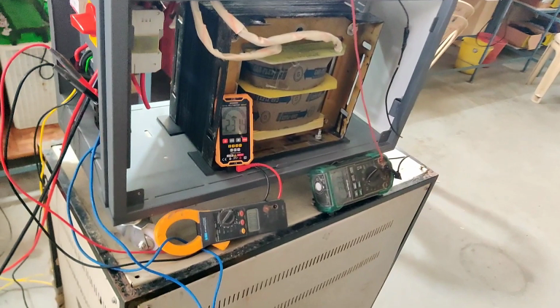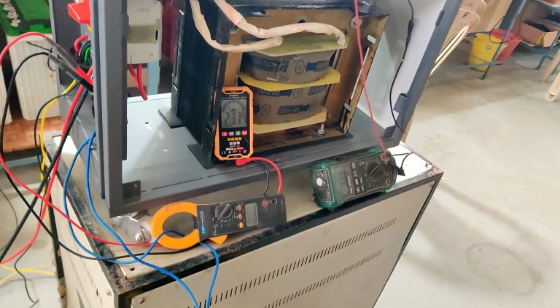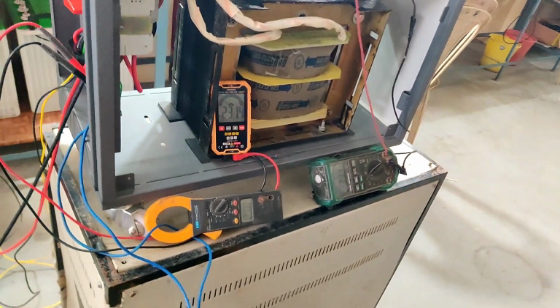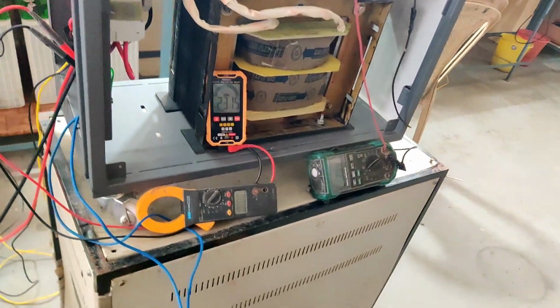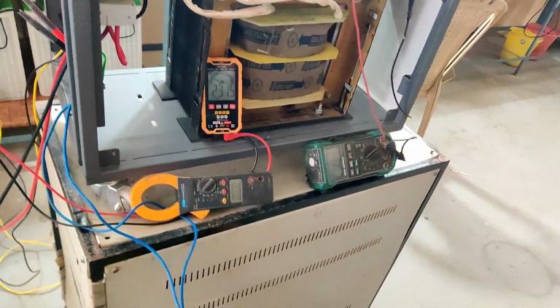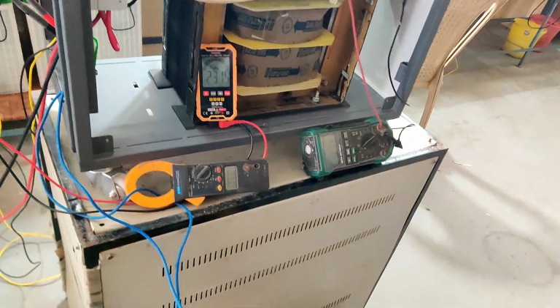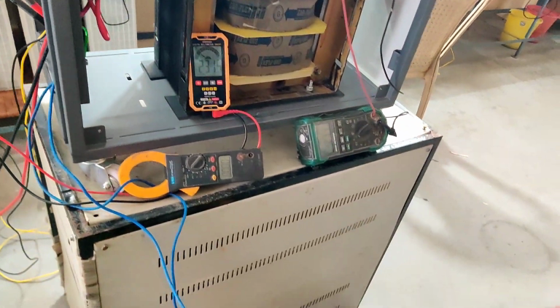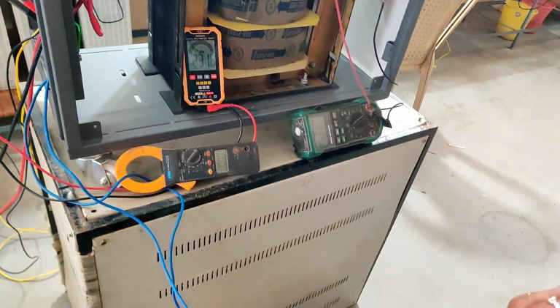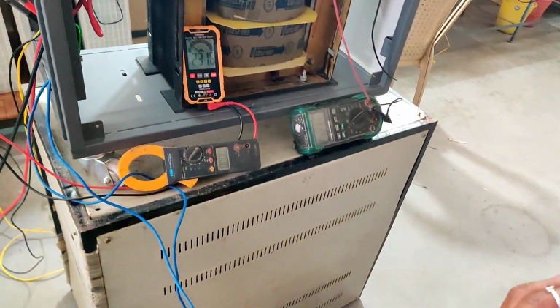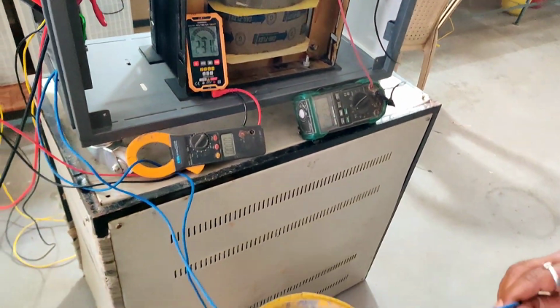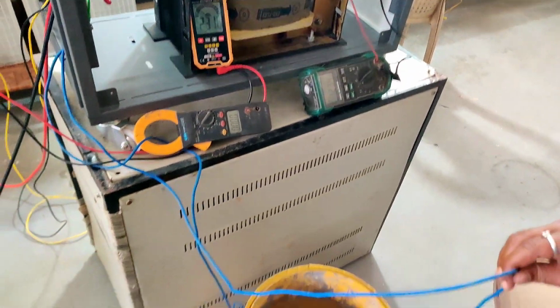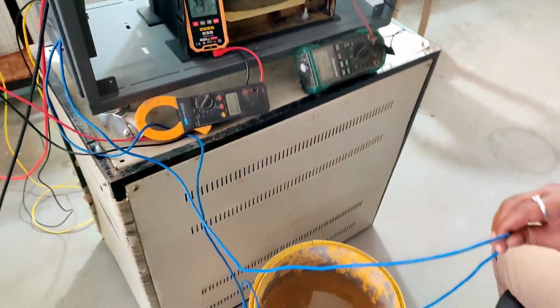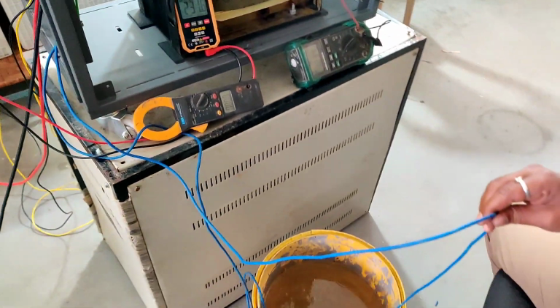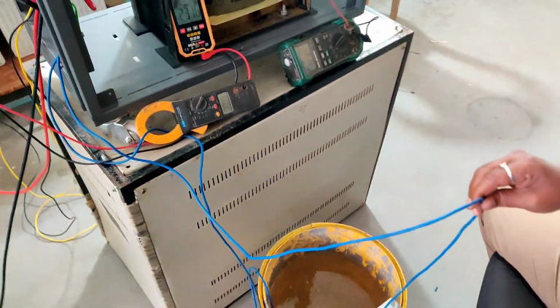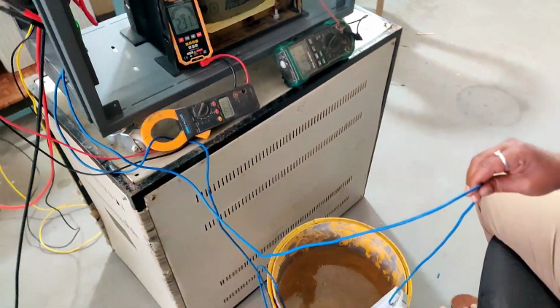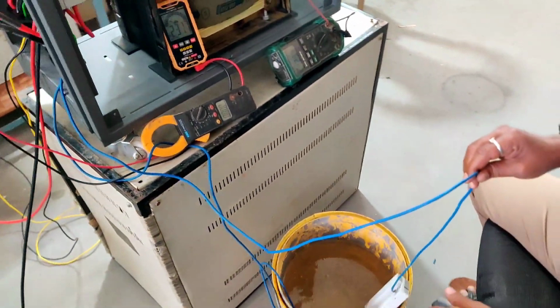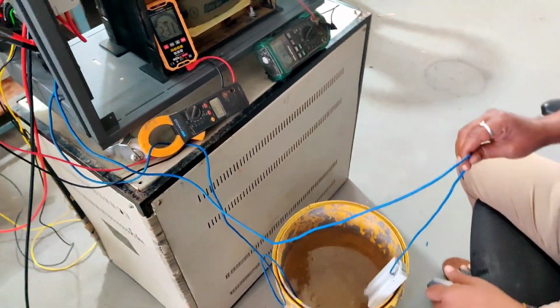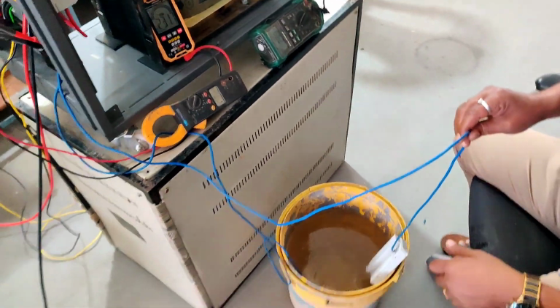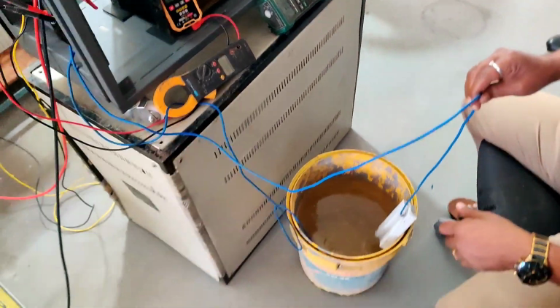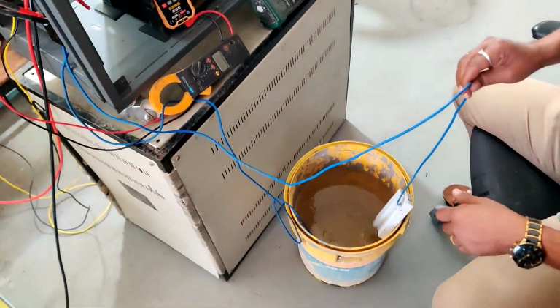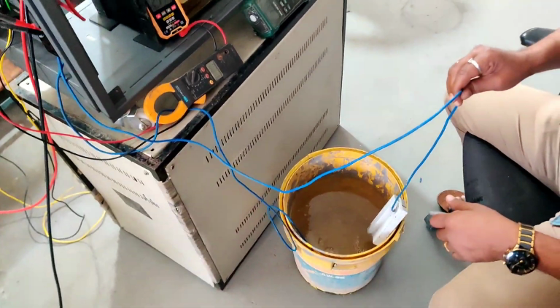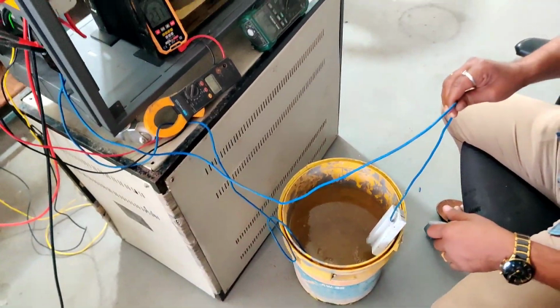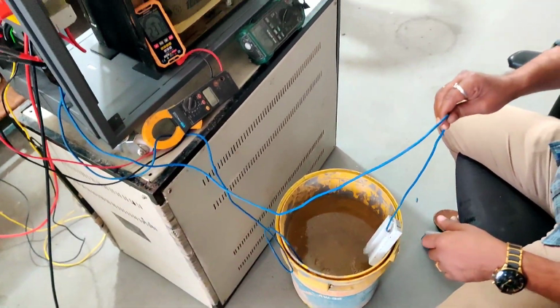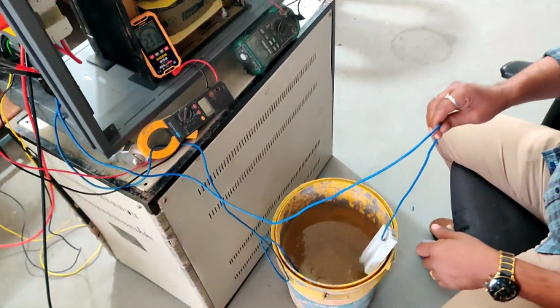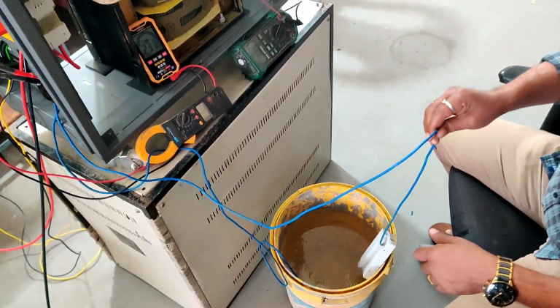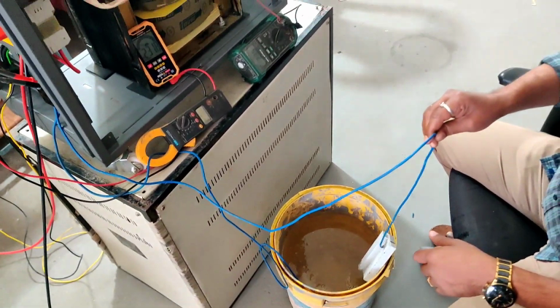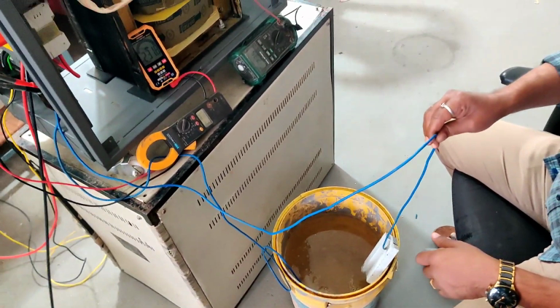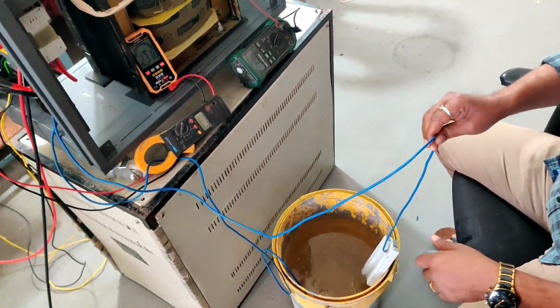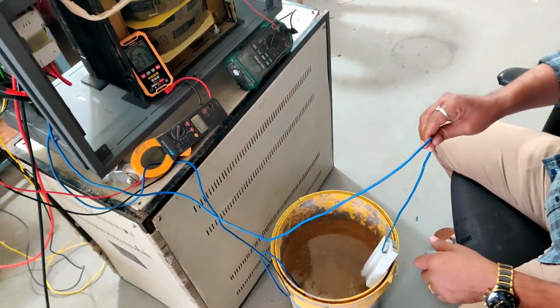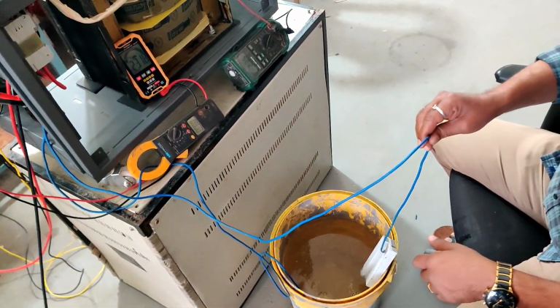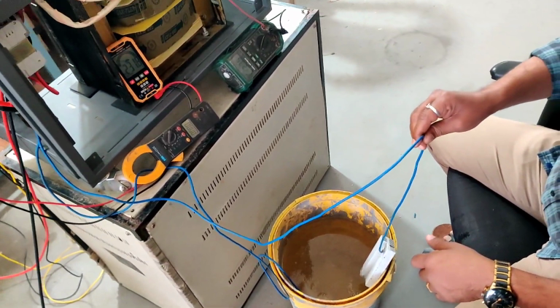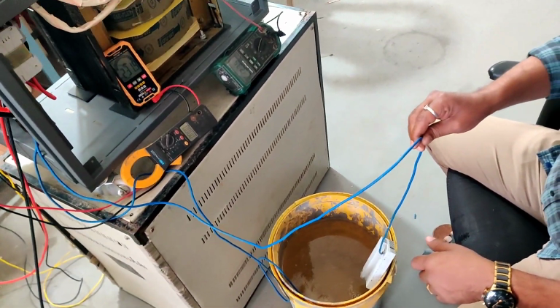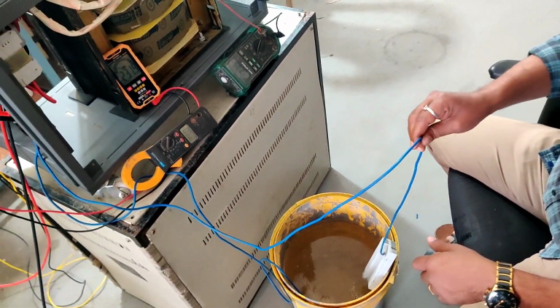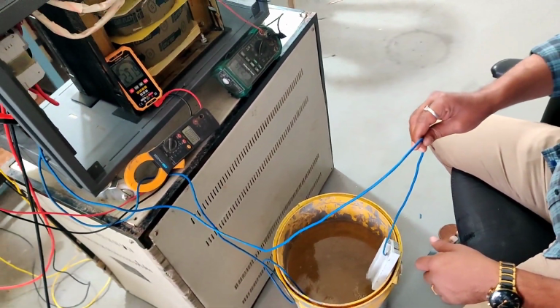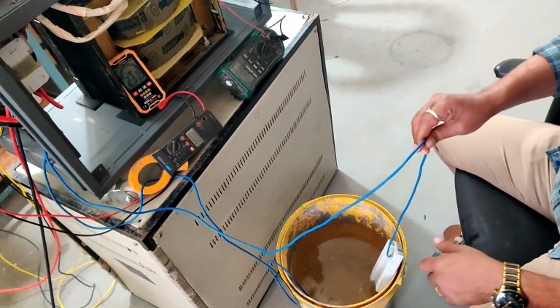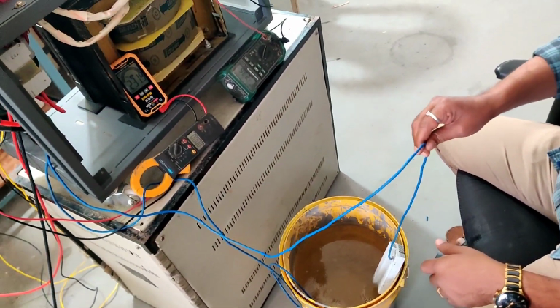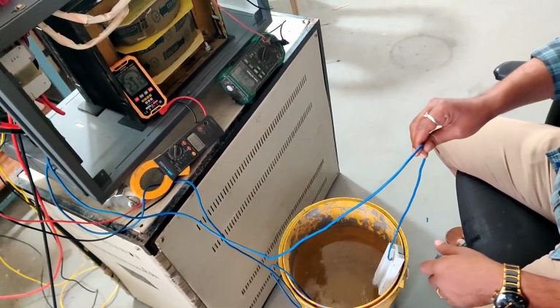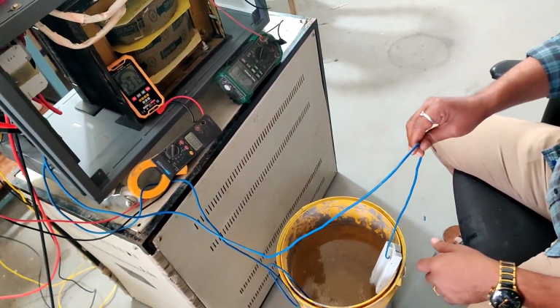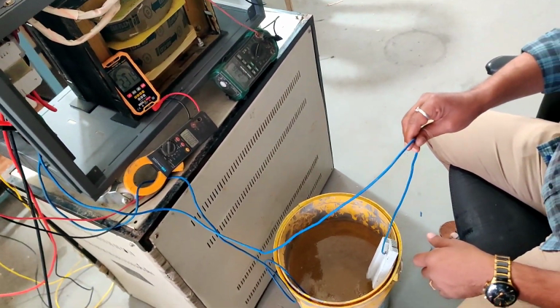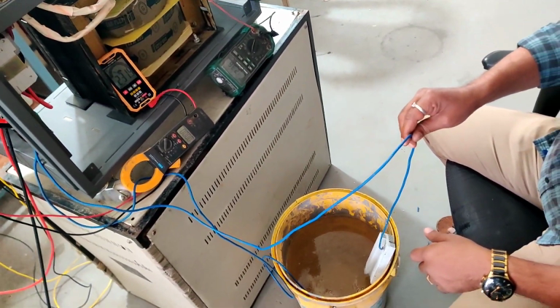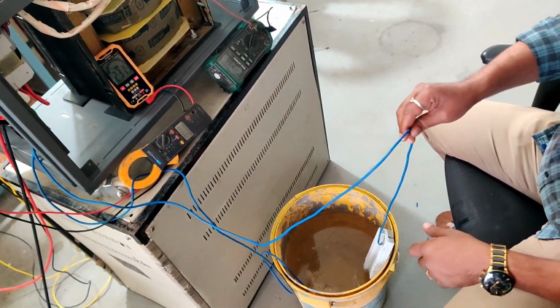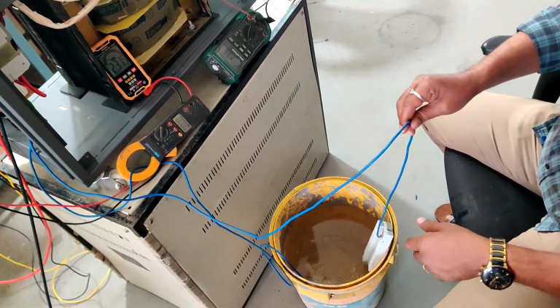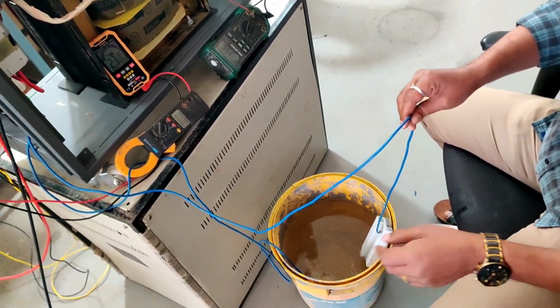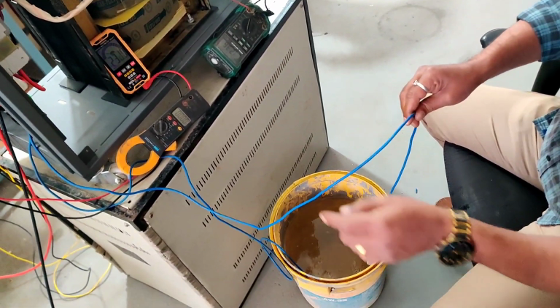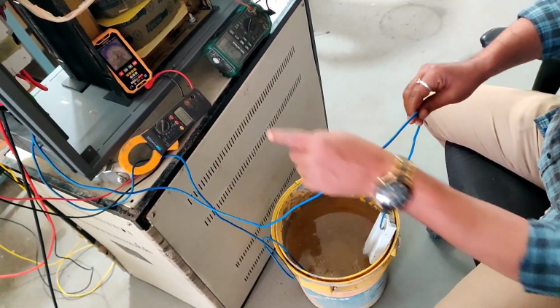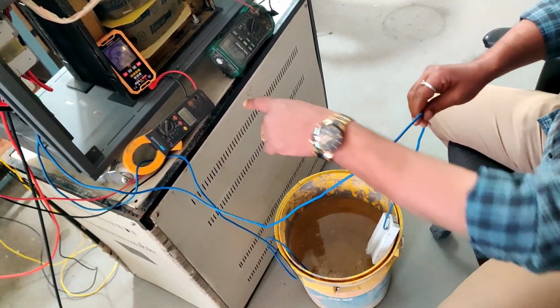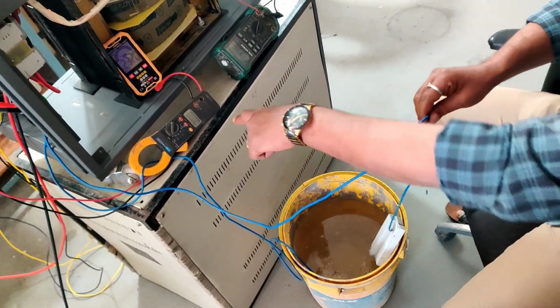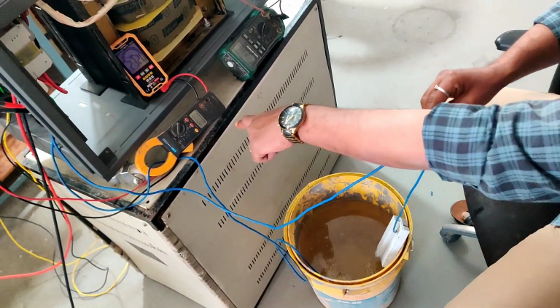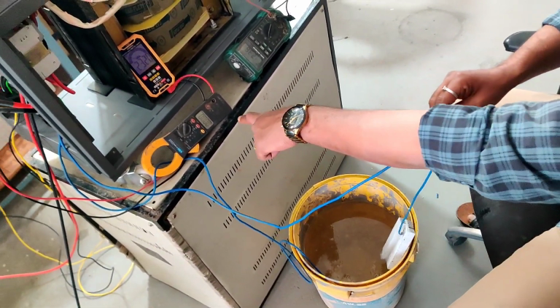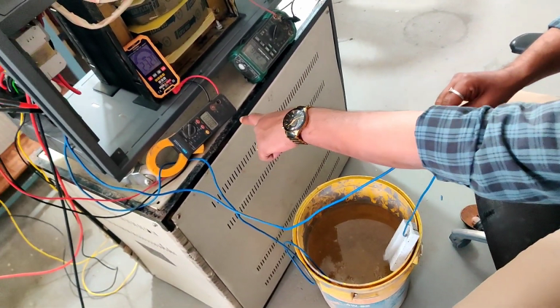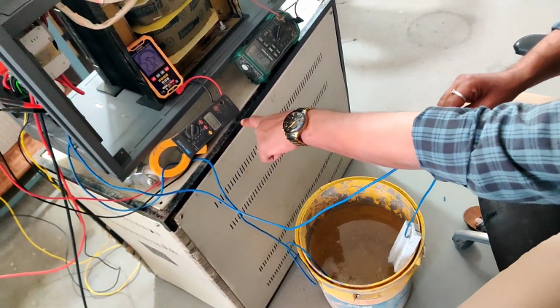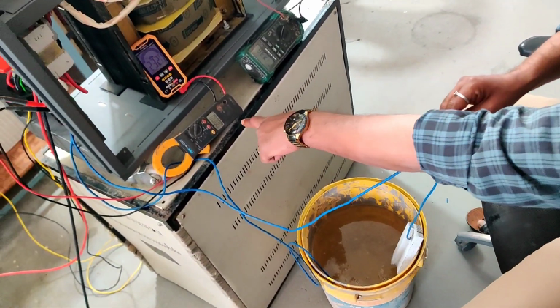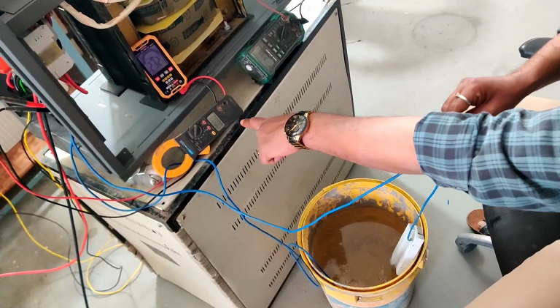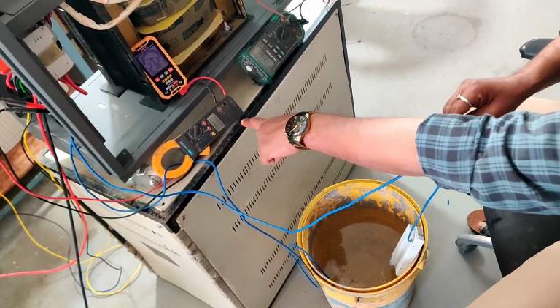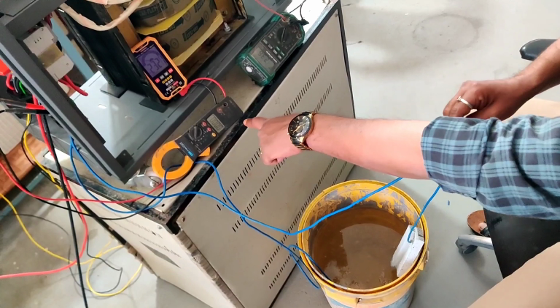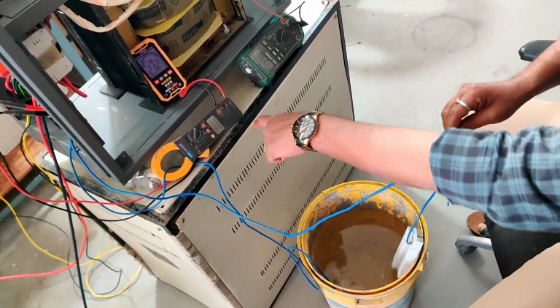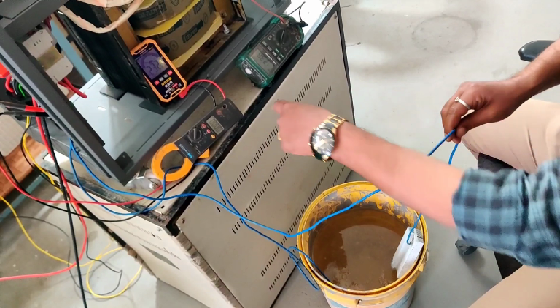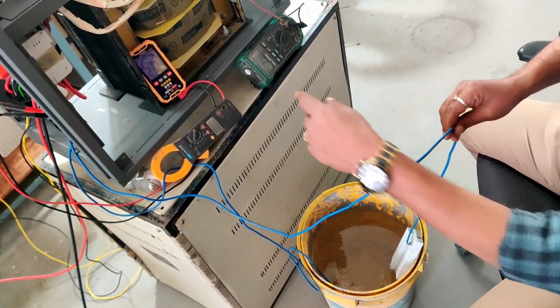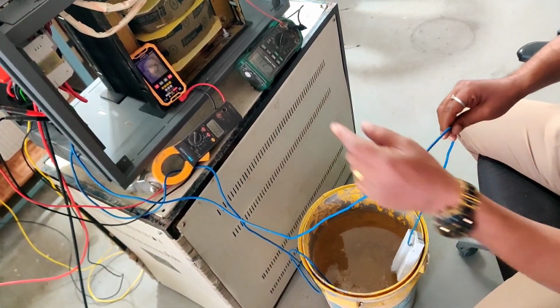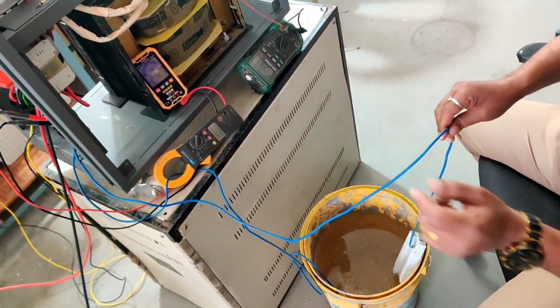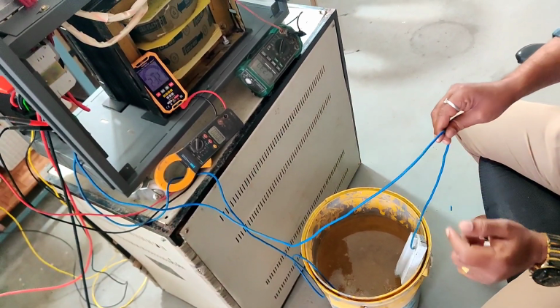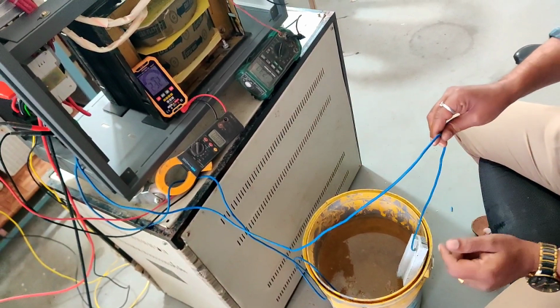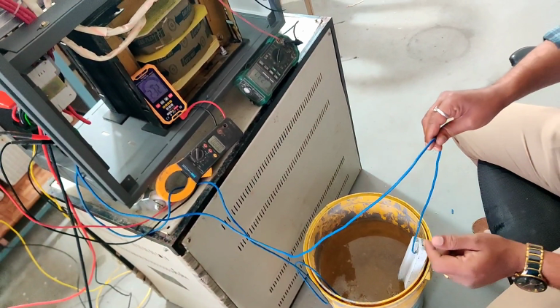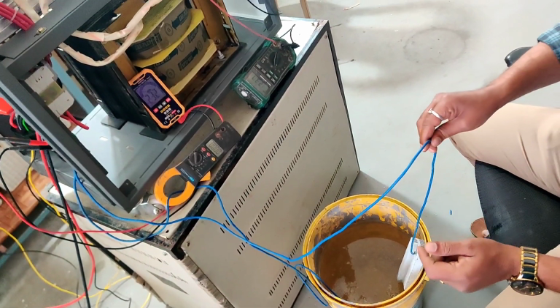For testing the load on this inverter, the major load test is the key test. Let's do that along with our inverter.